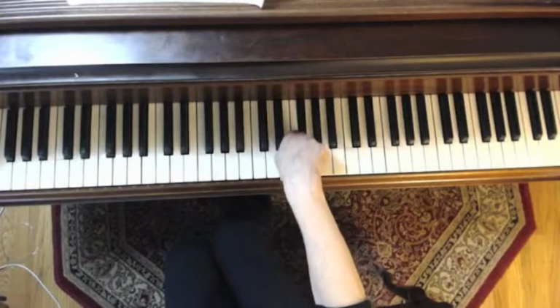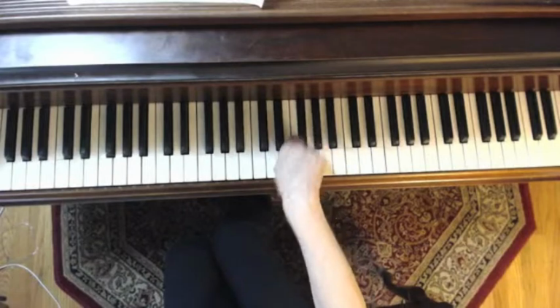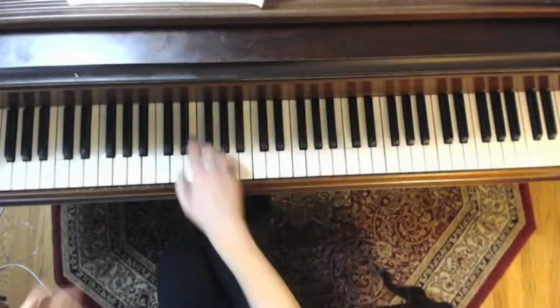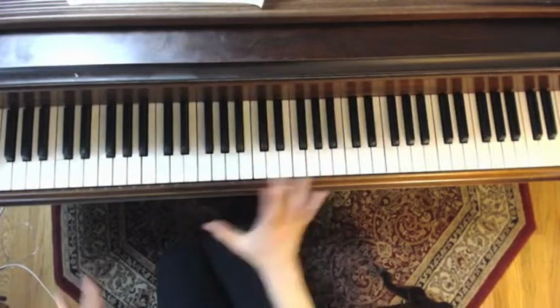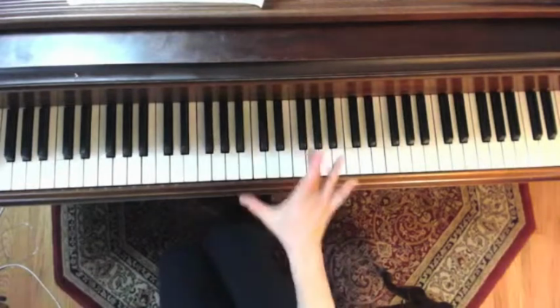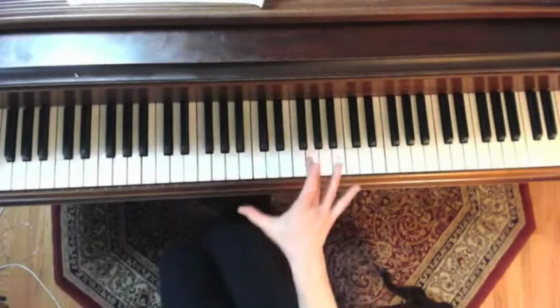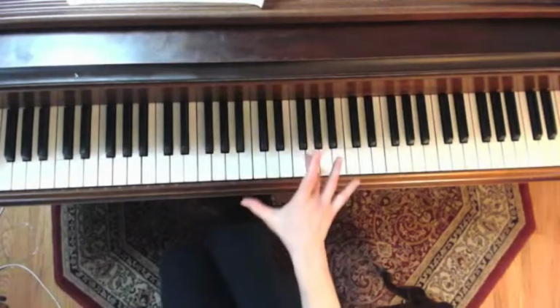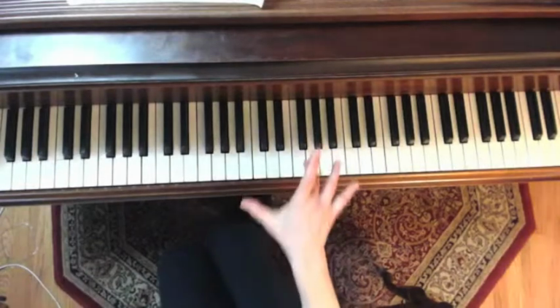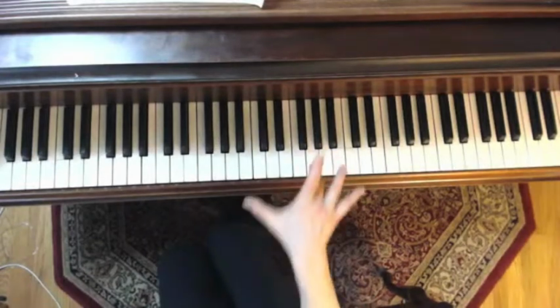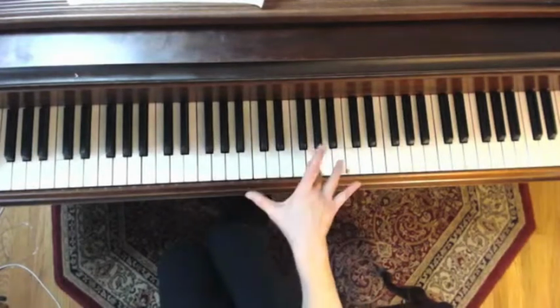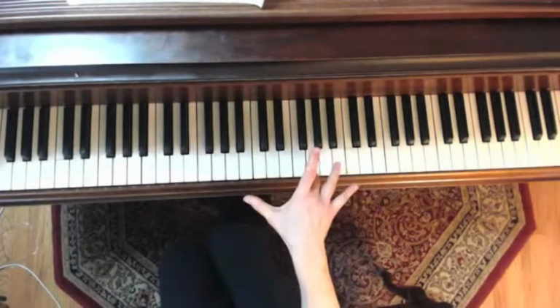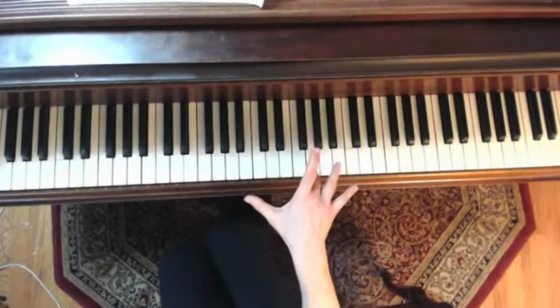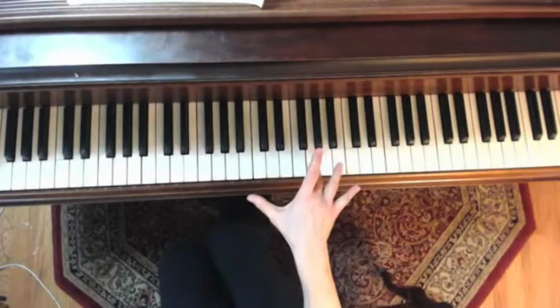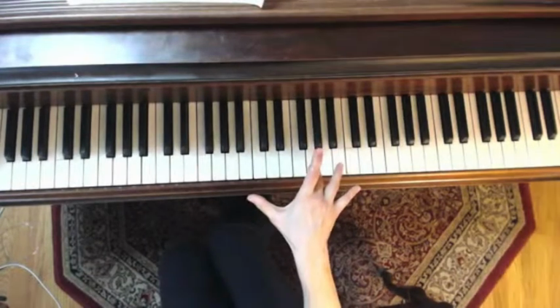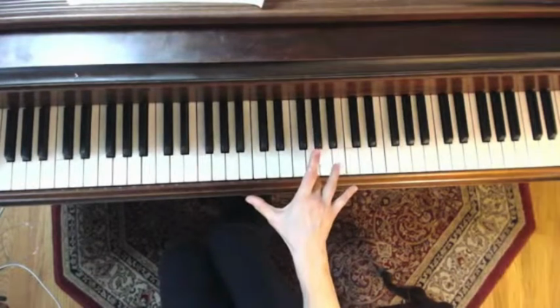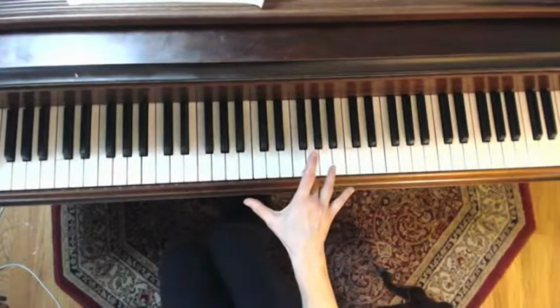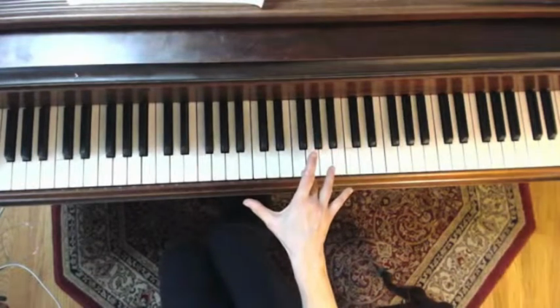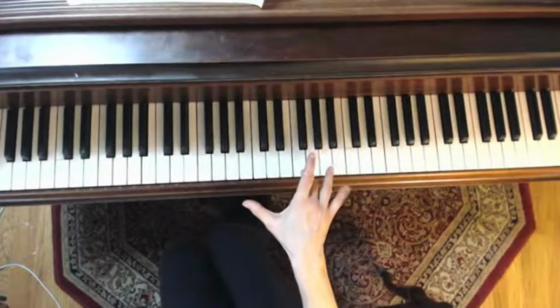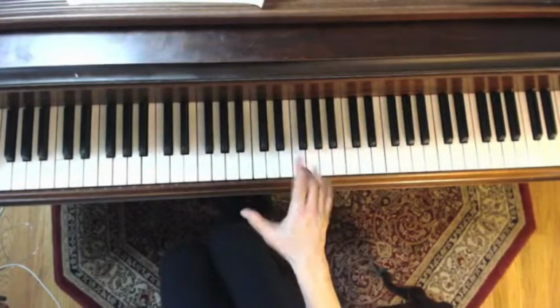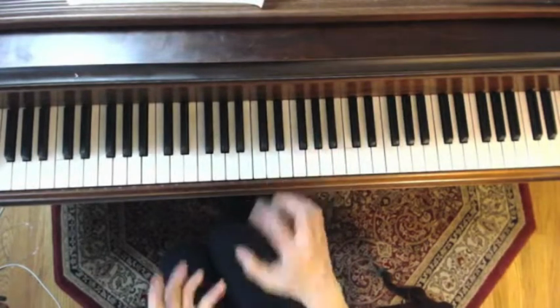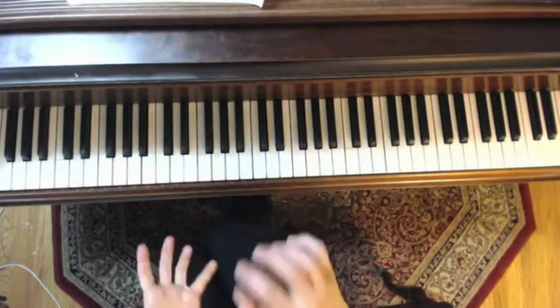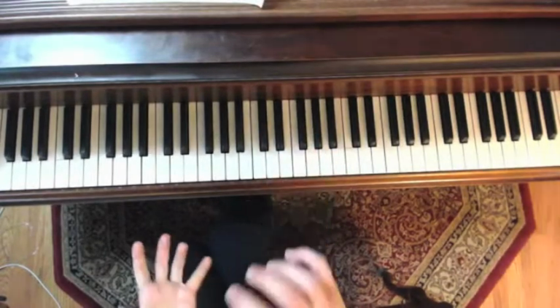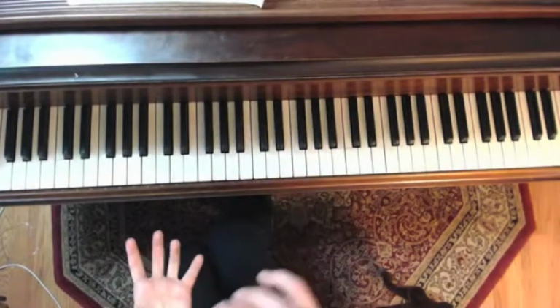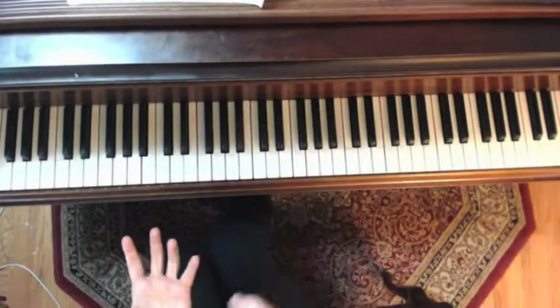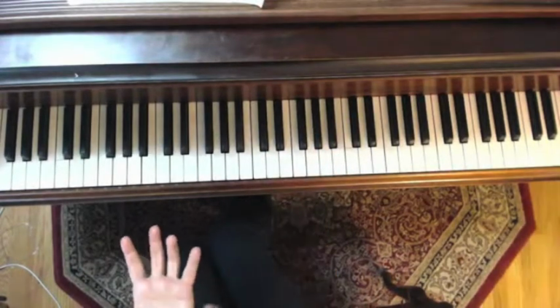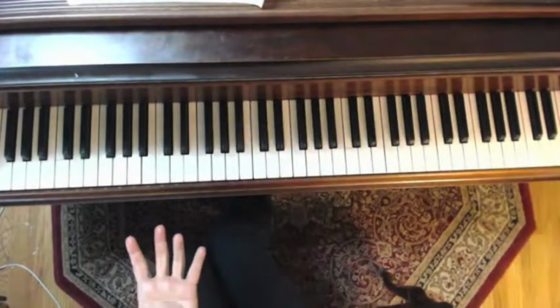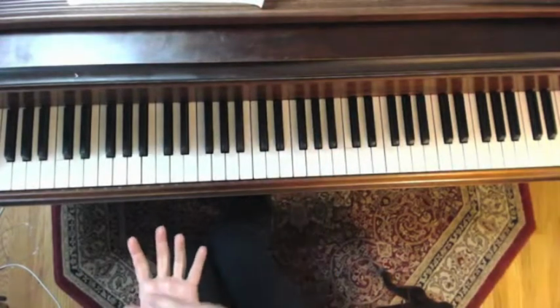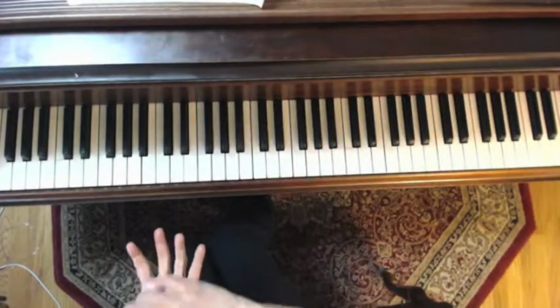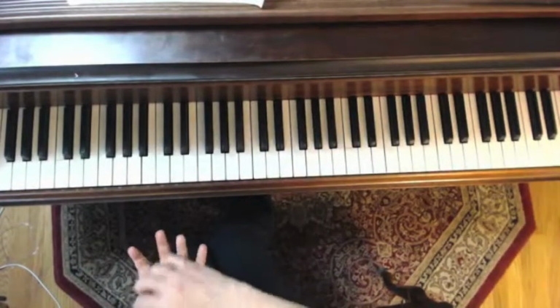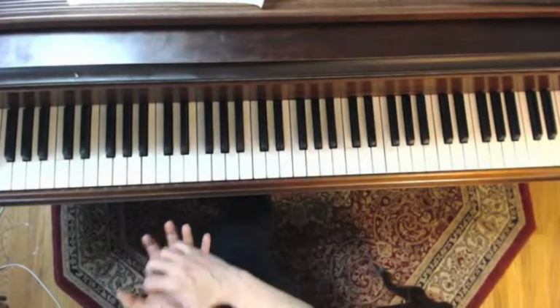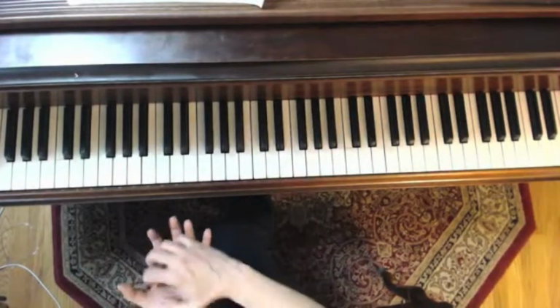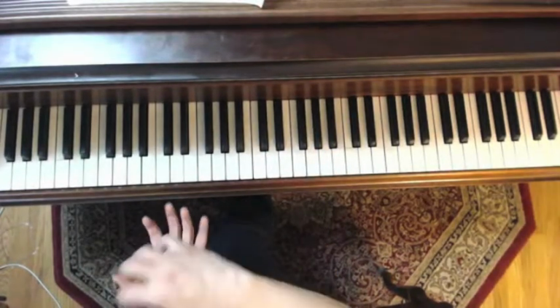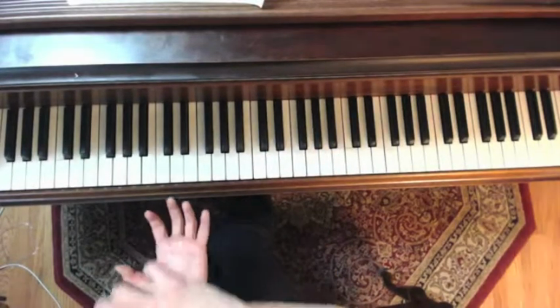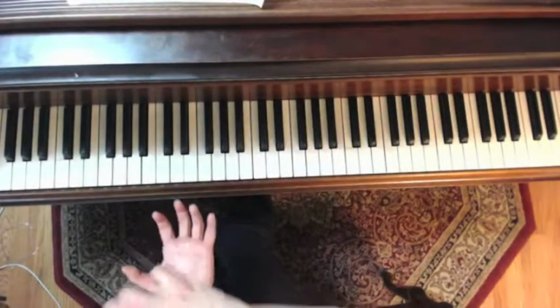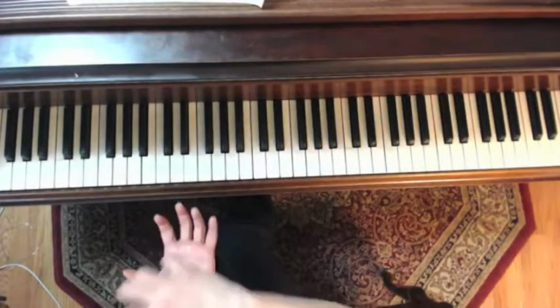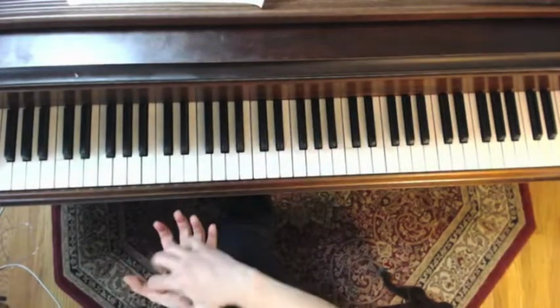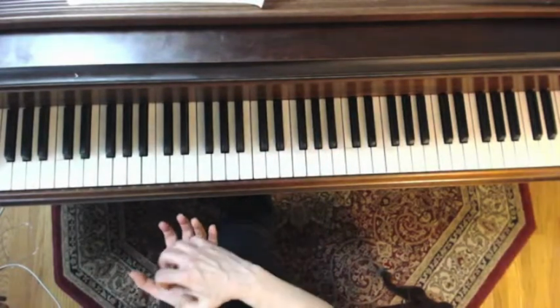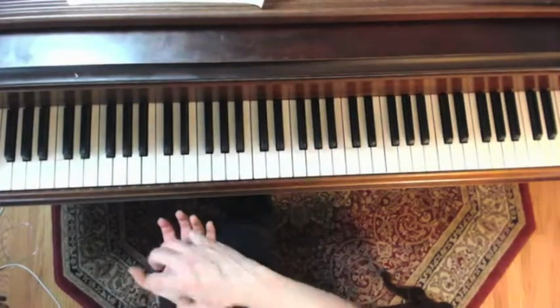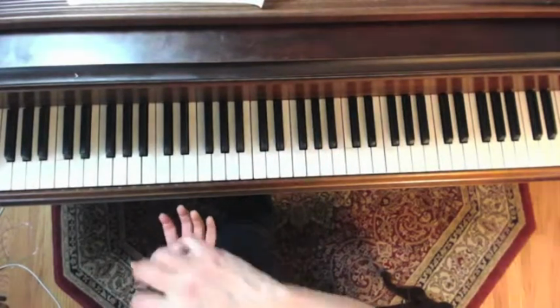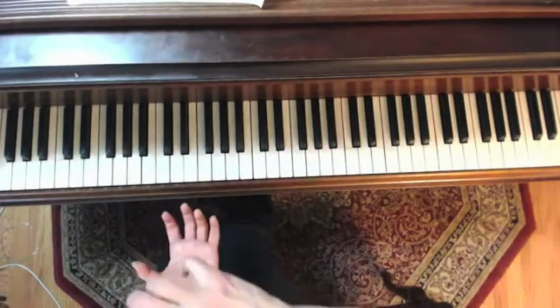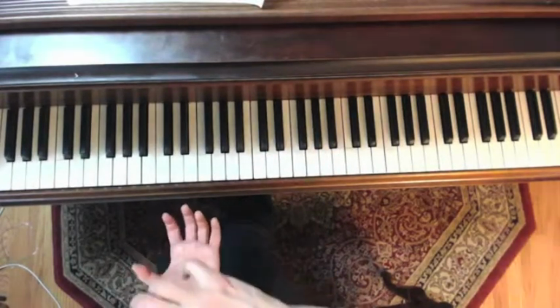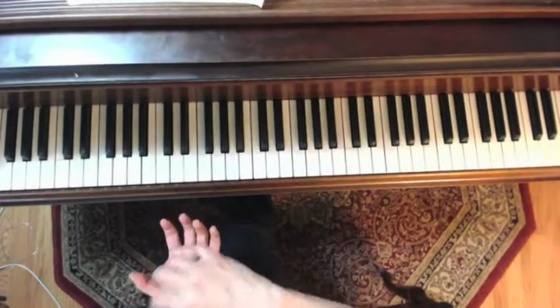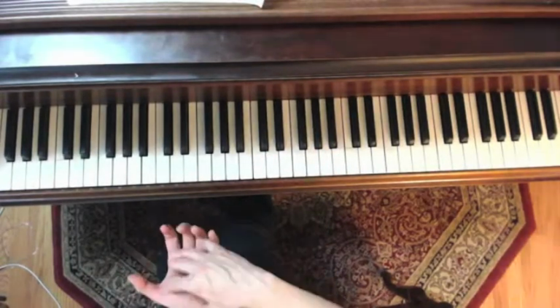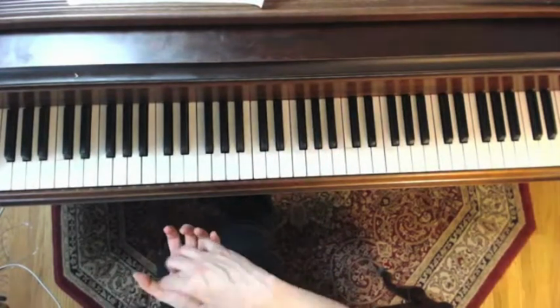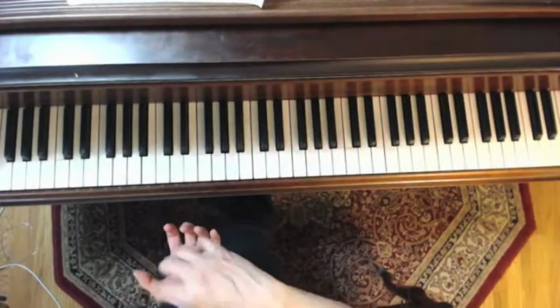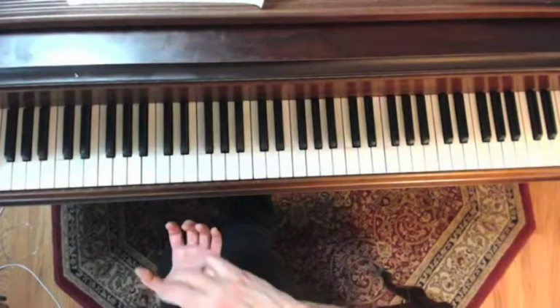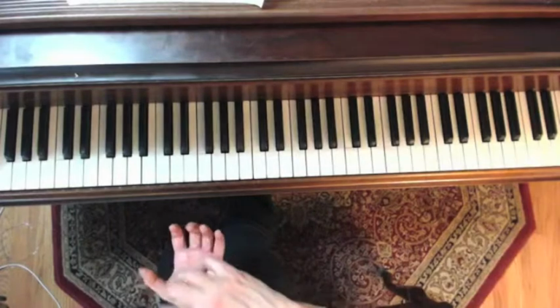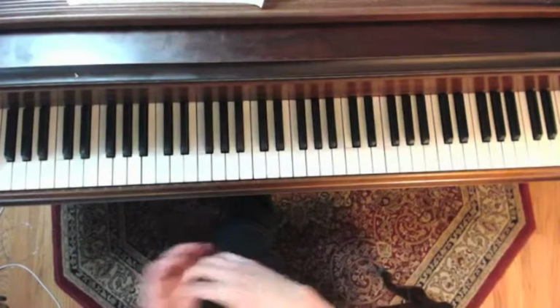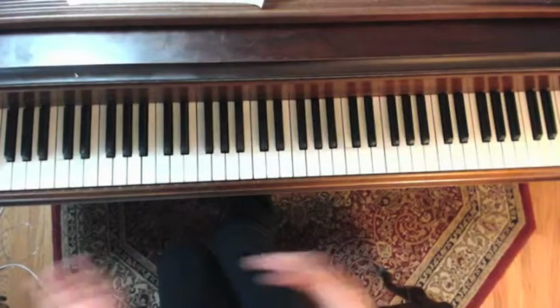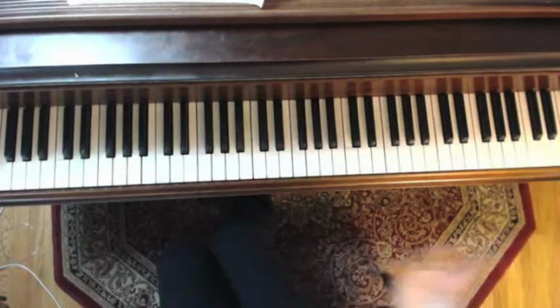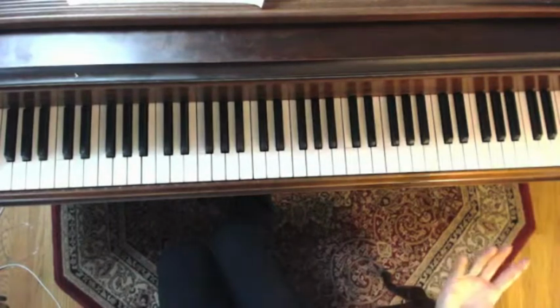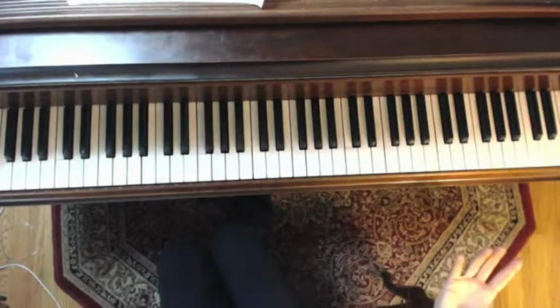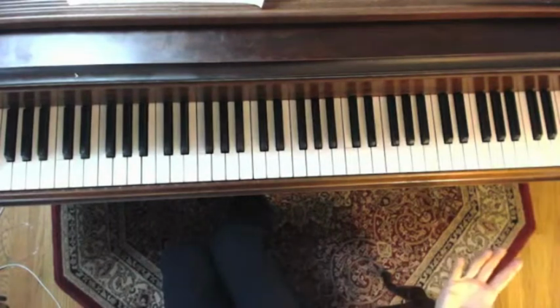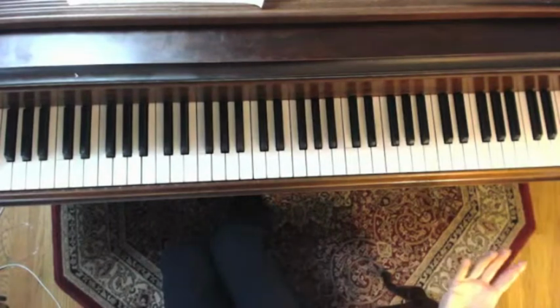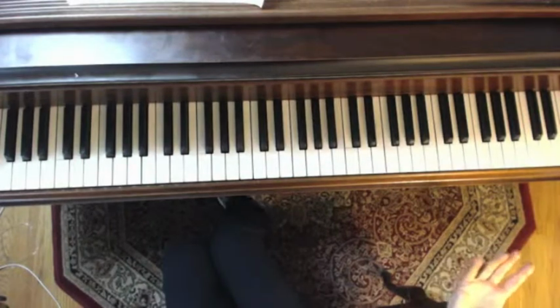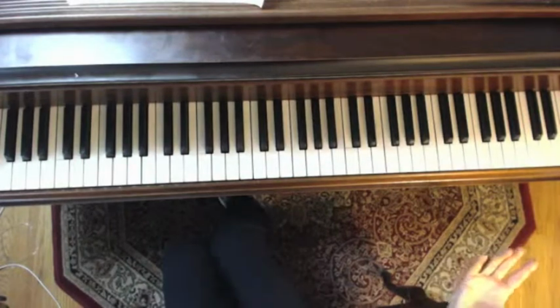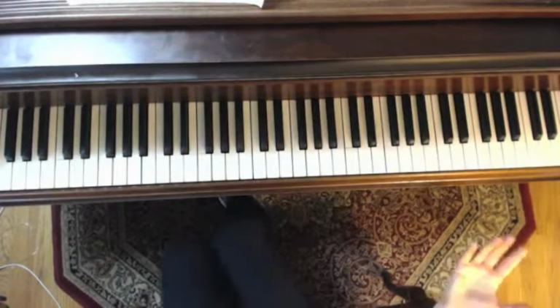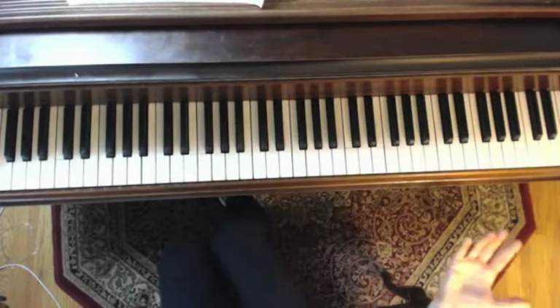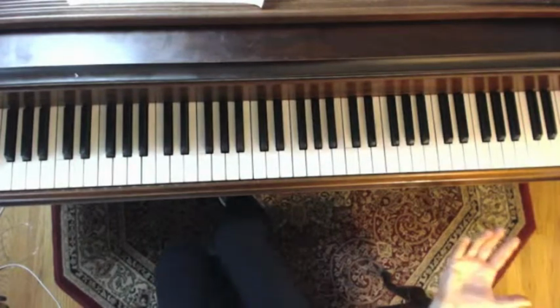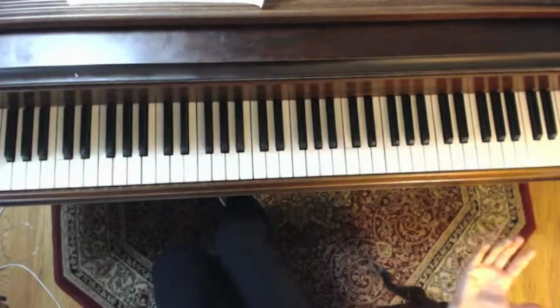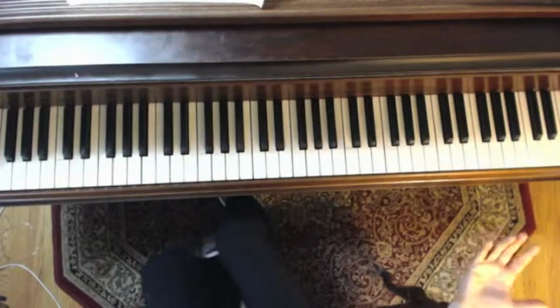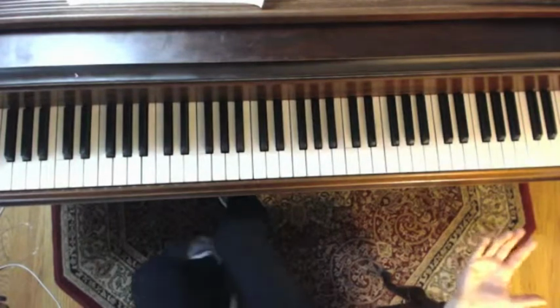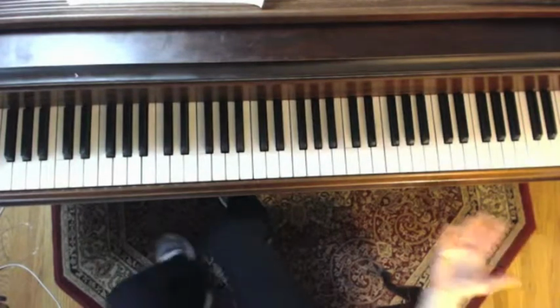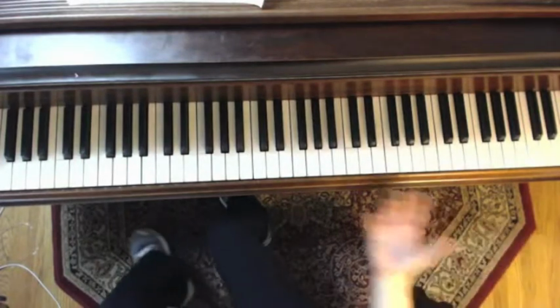You're emphasizing the G of the ornament, so we get a nice little leaning on the upper neighbor. That's about what we did today.